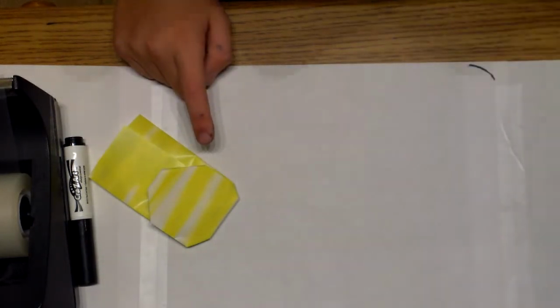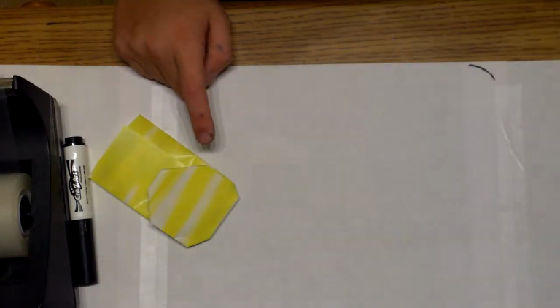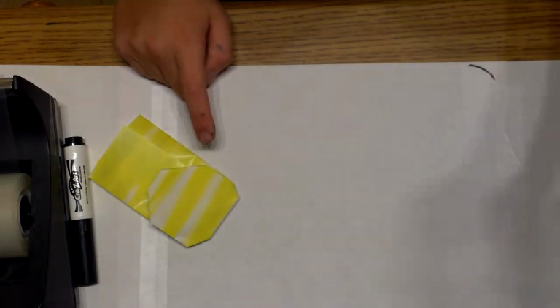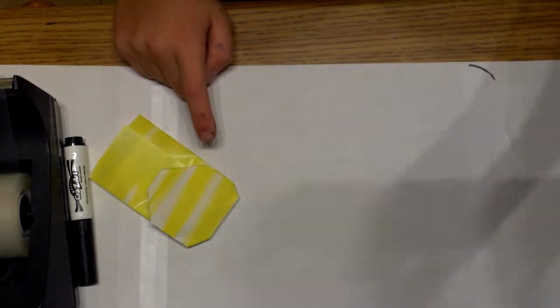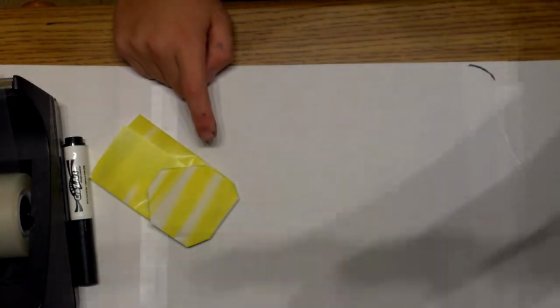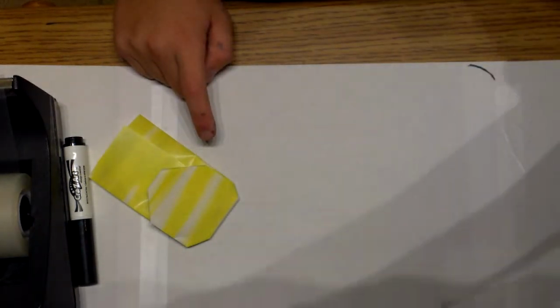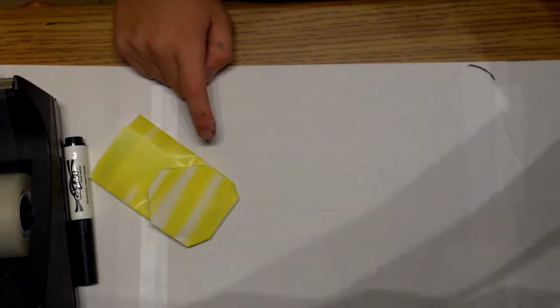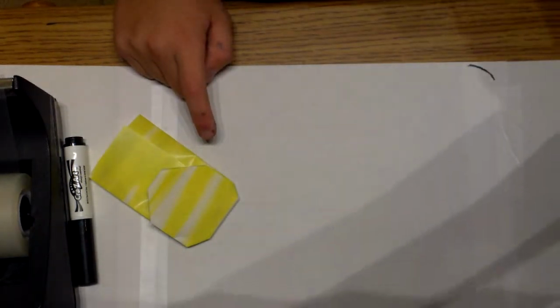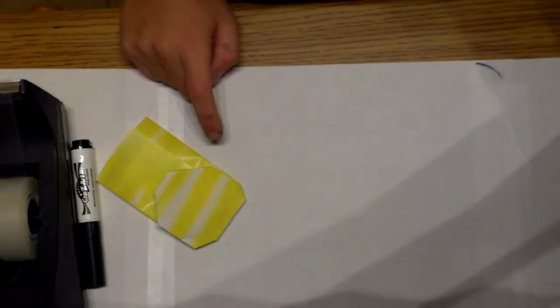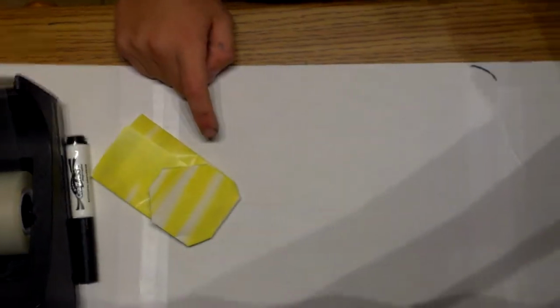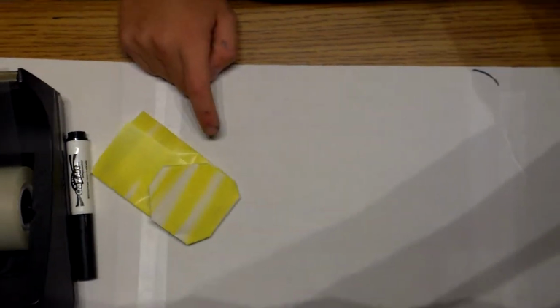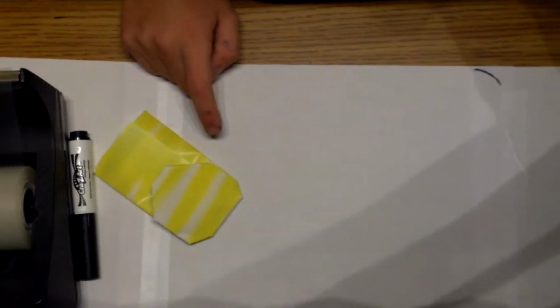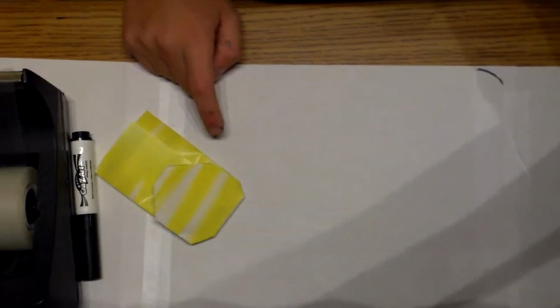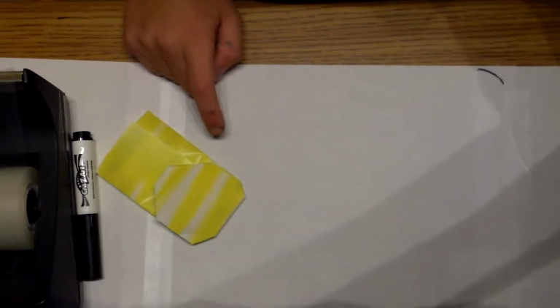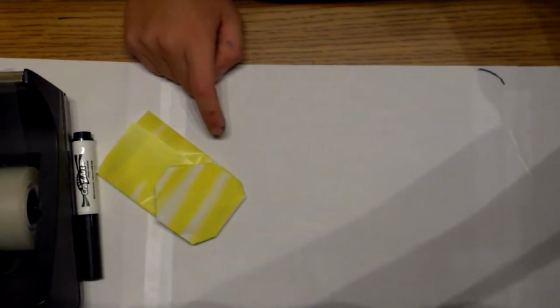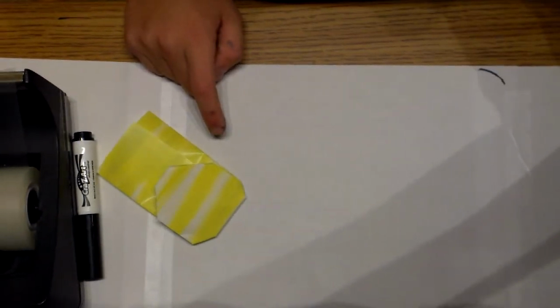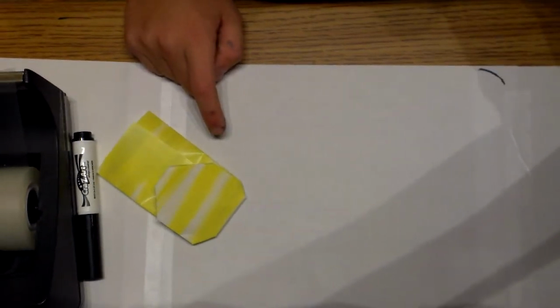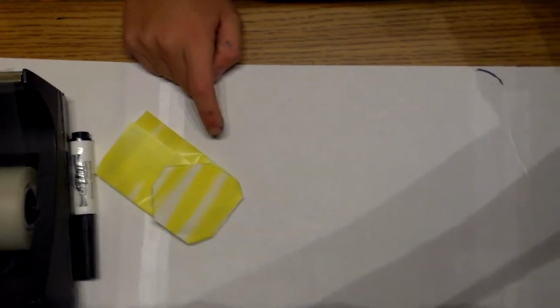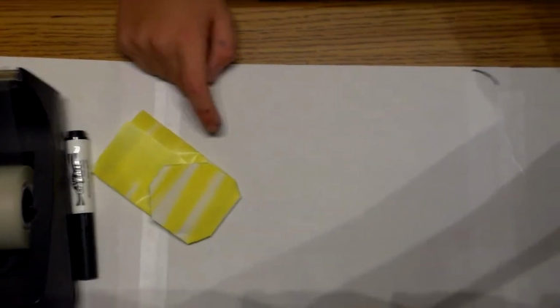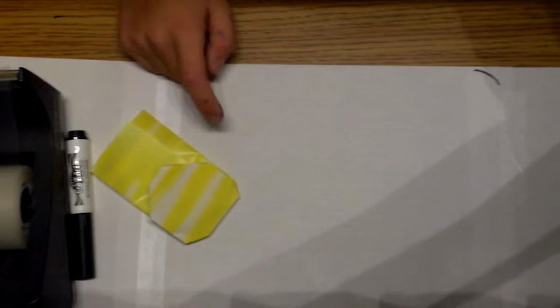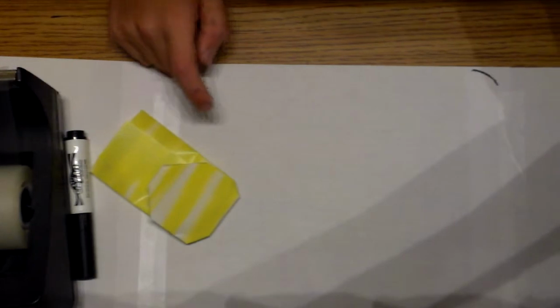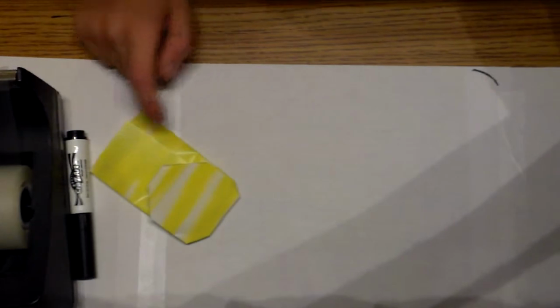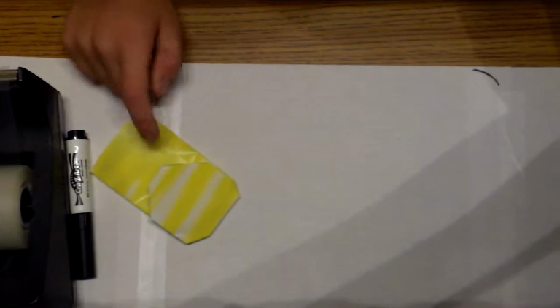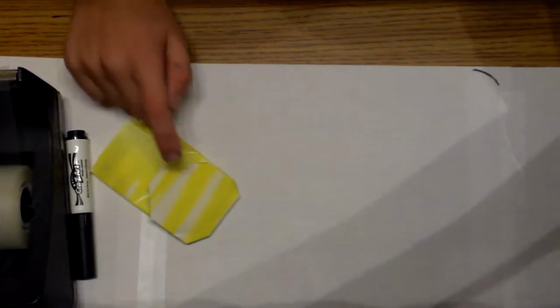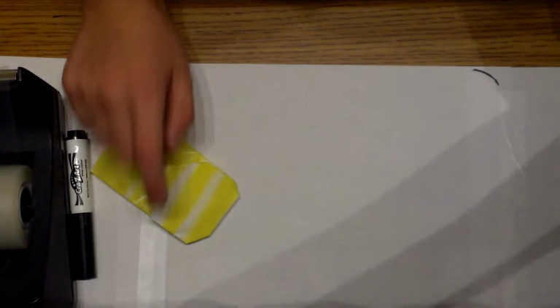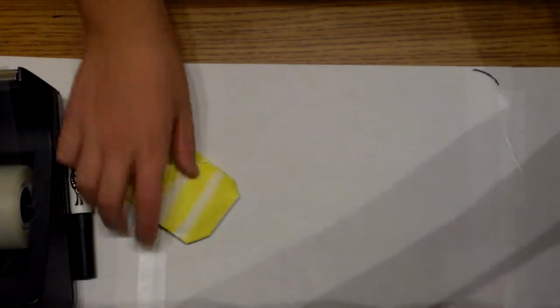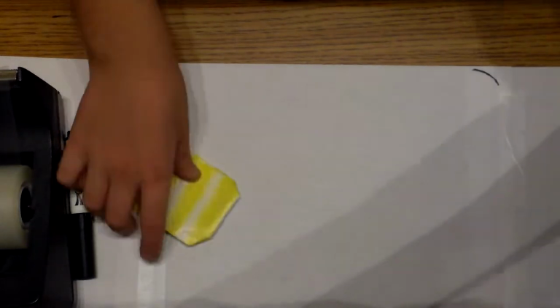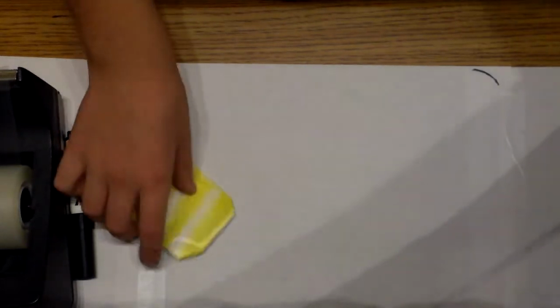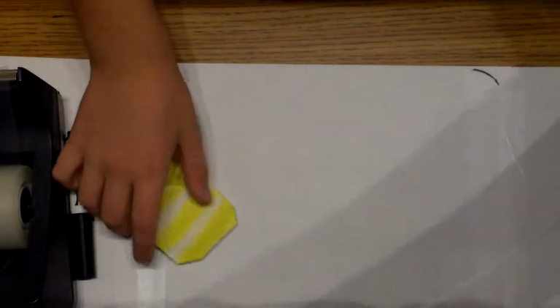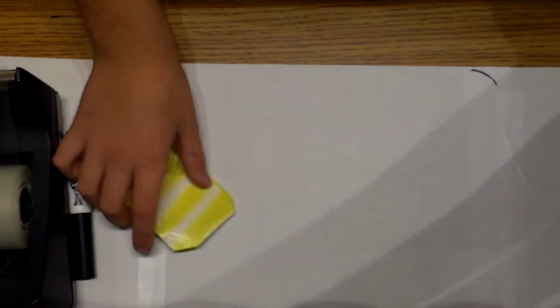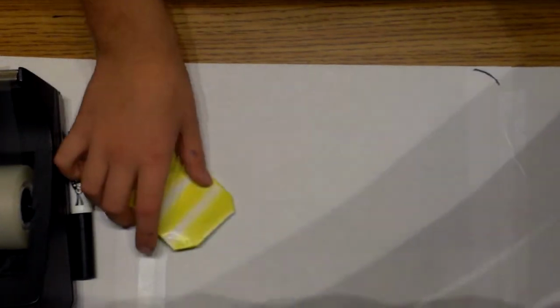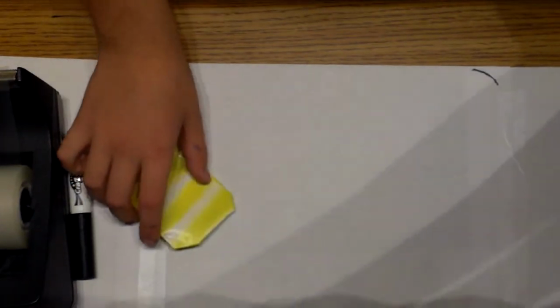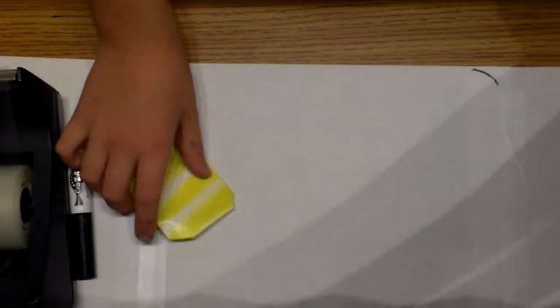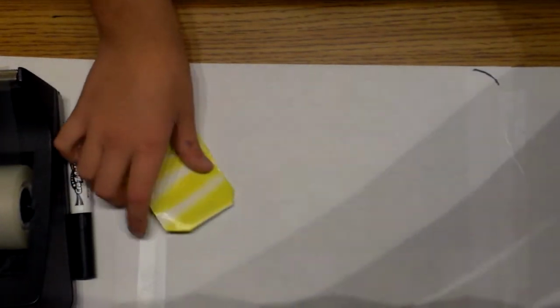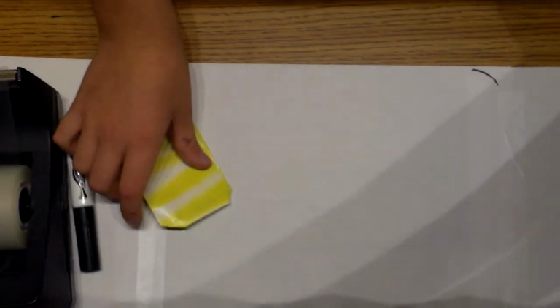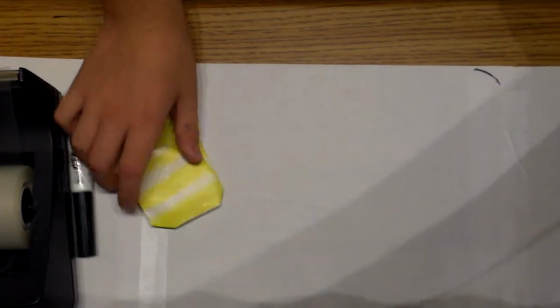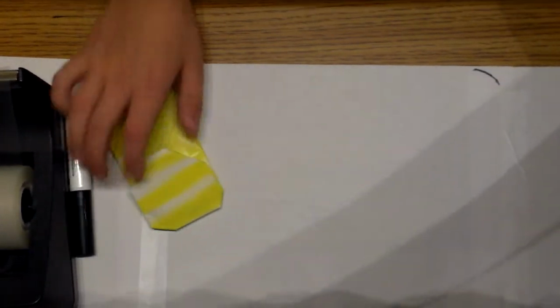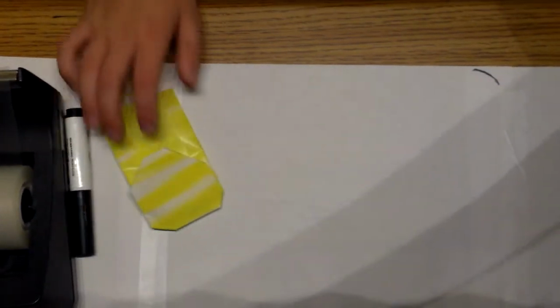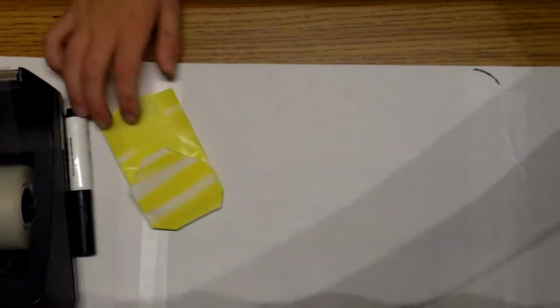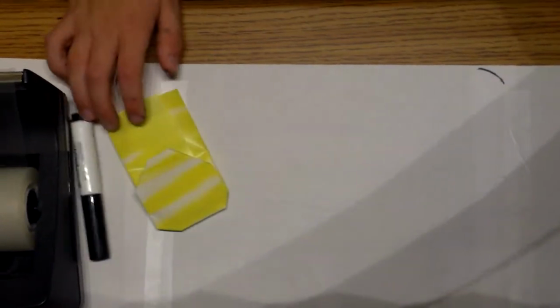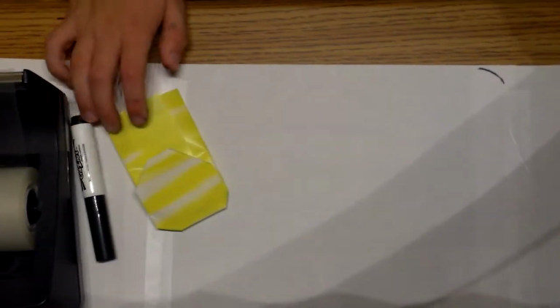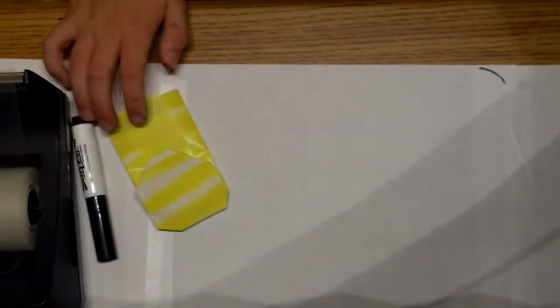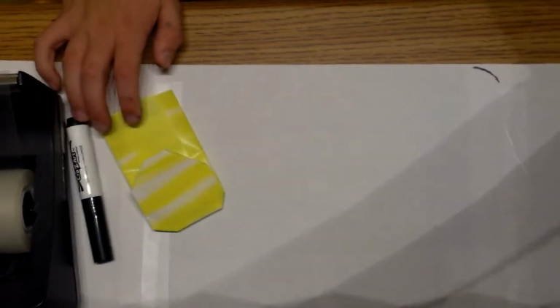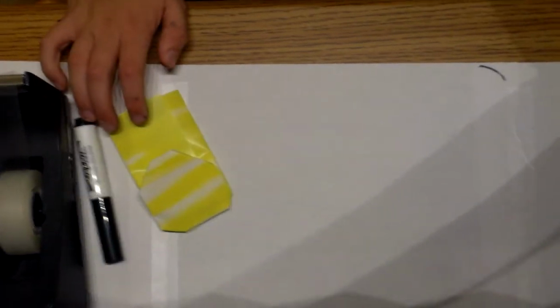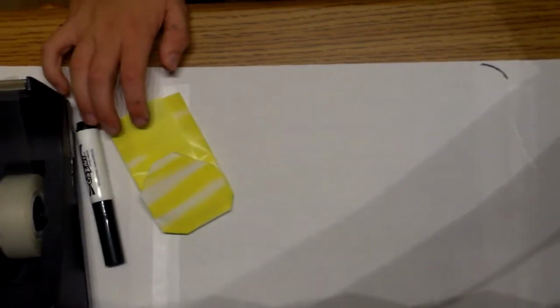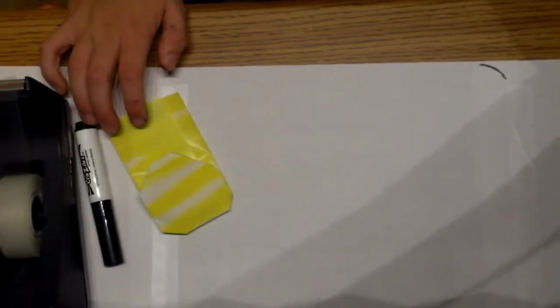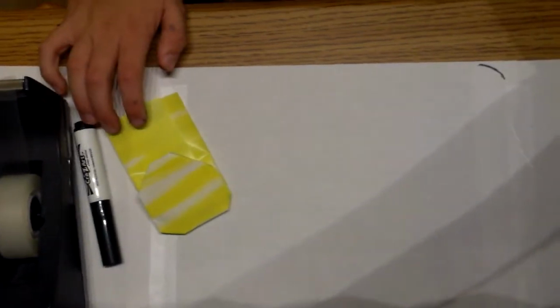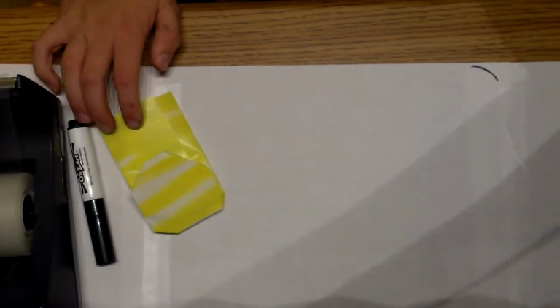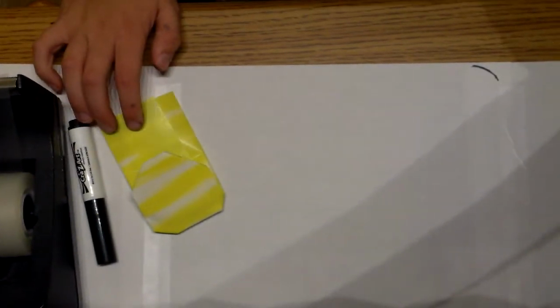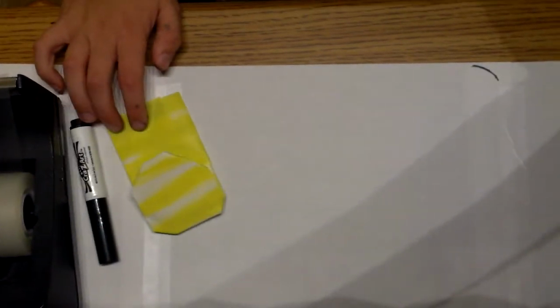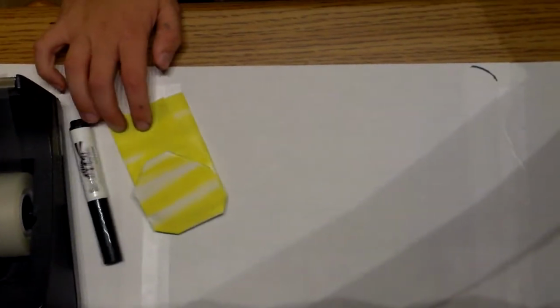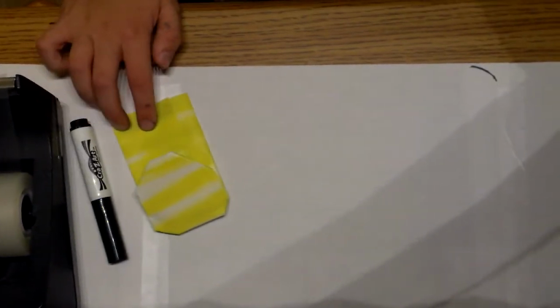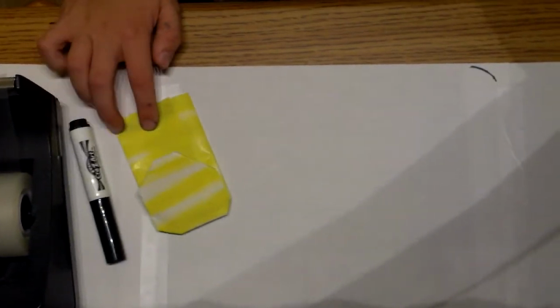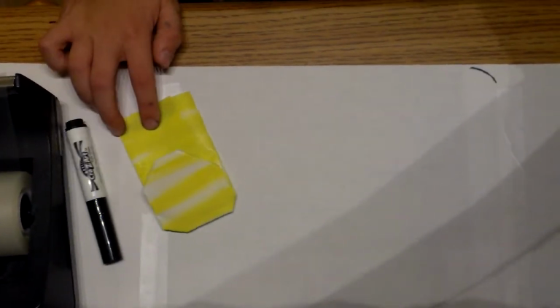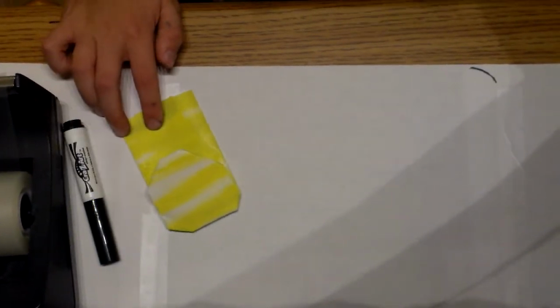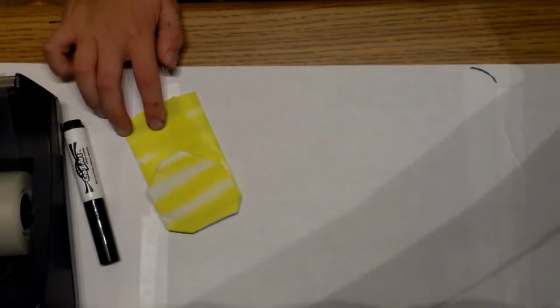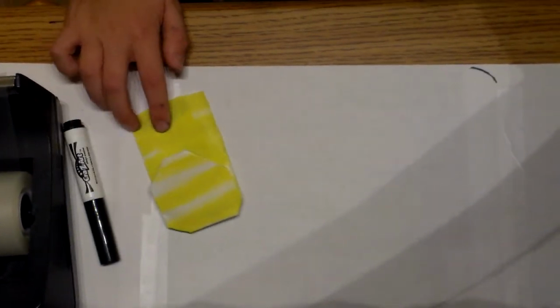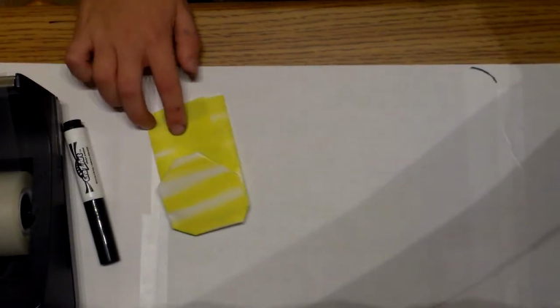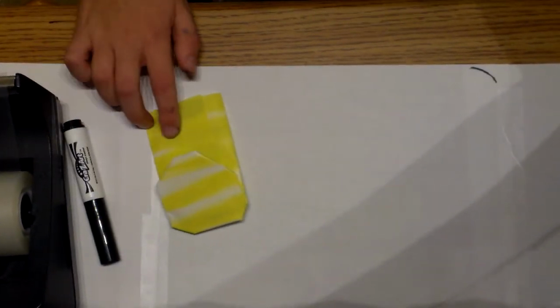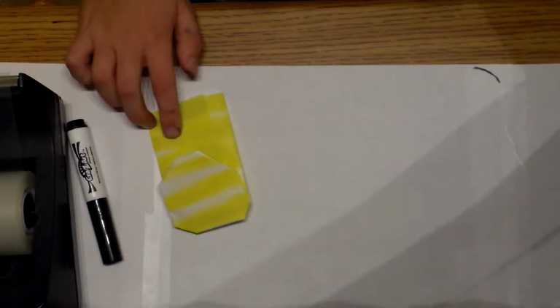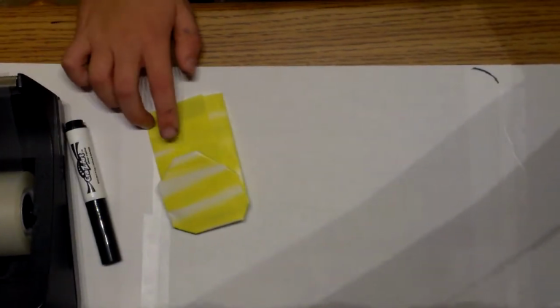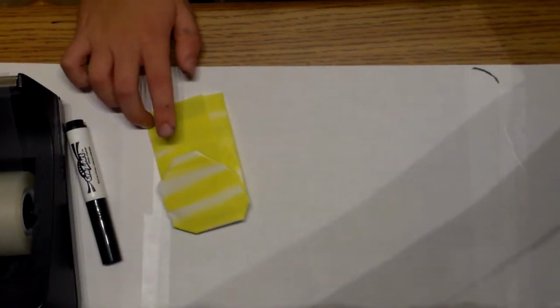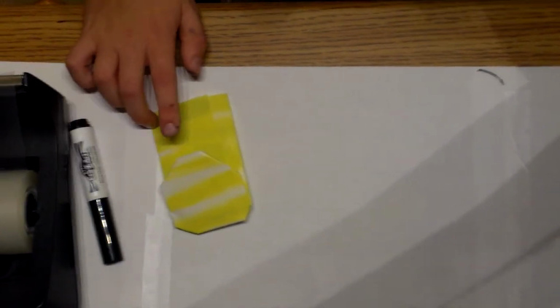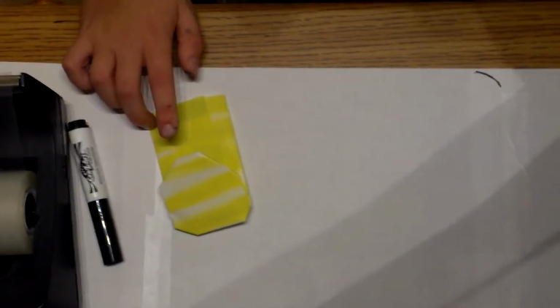See you next time. Next time we're going to be making an origami R2-D2. See ya.